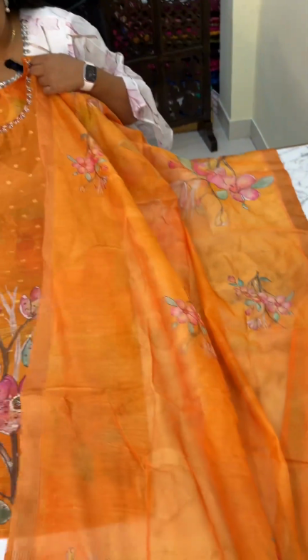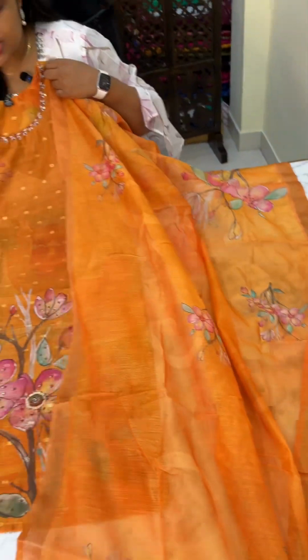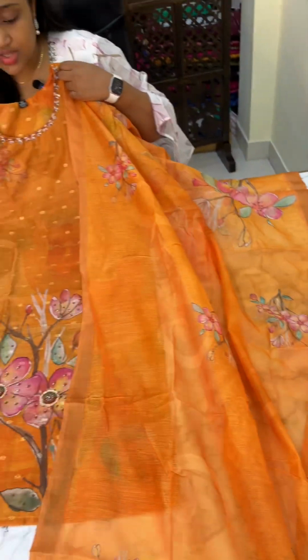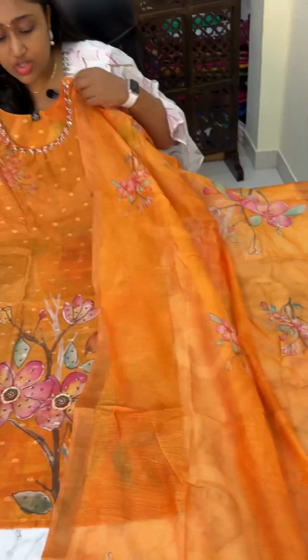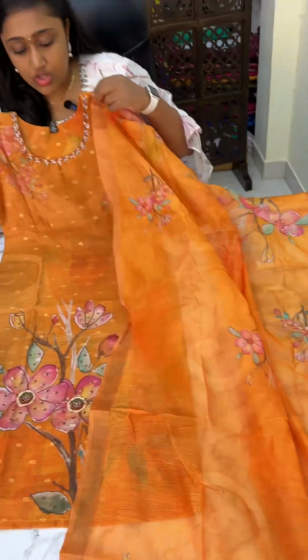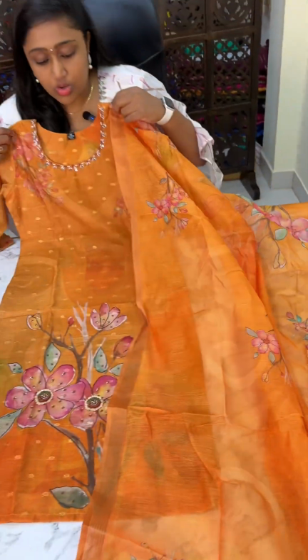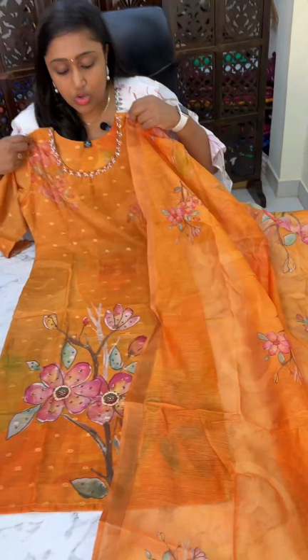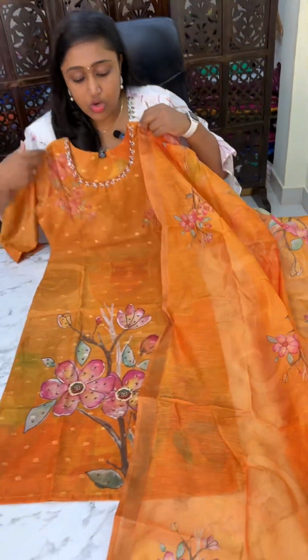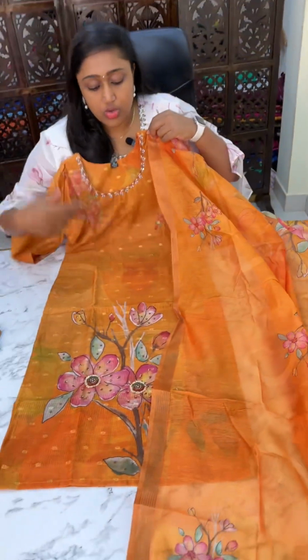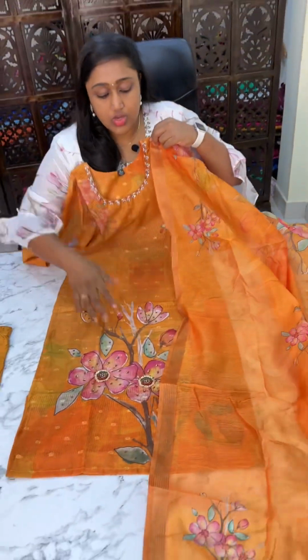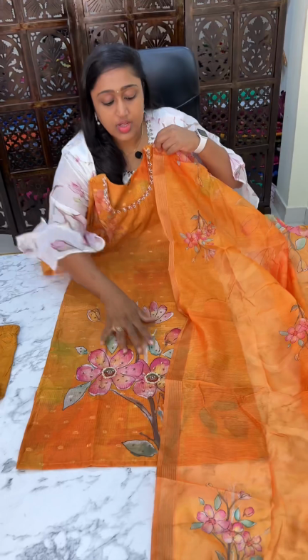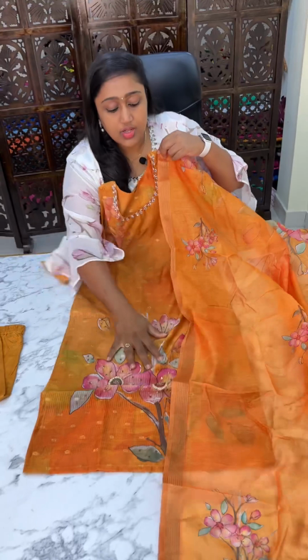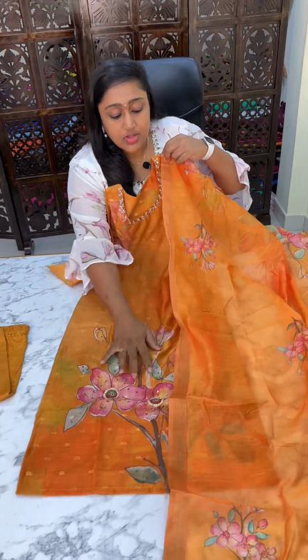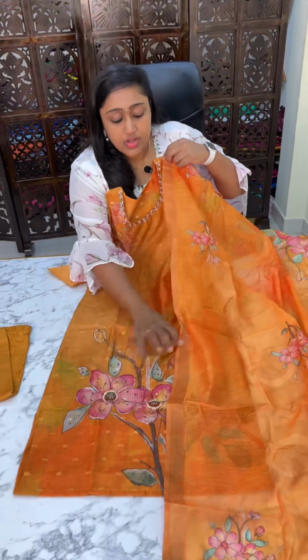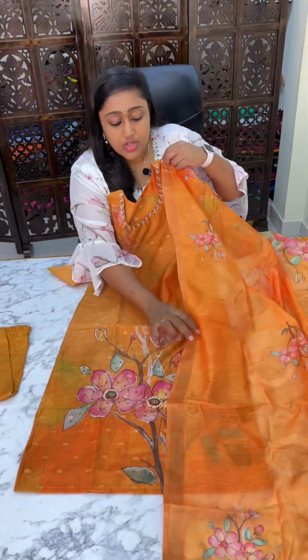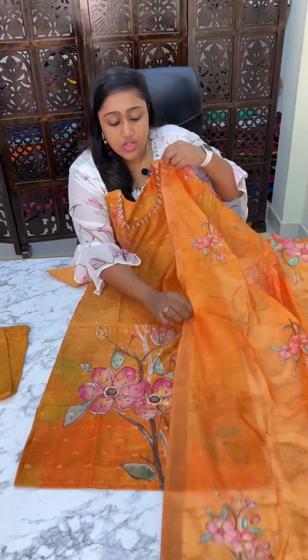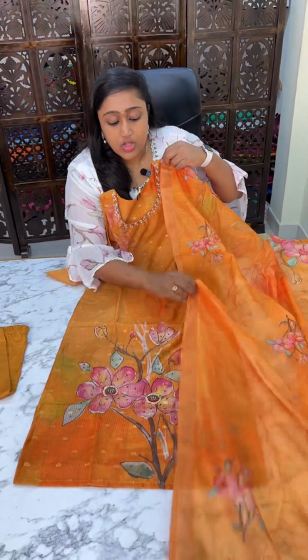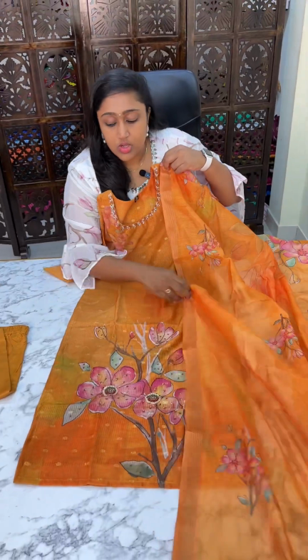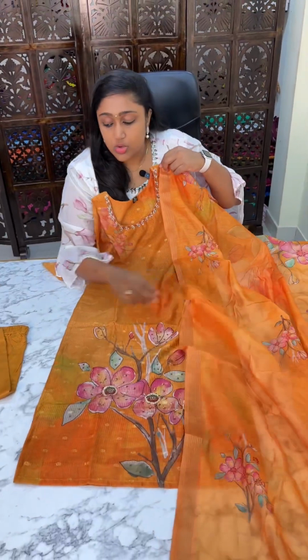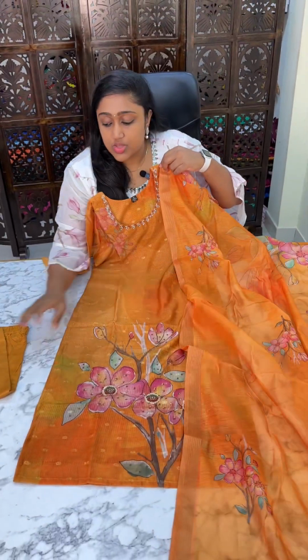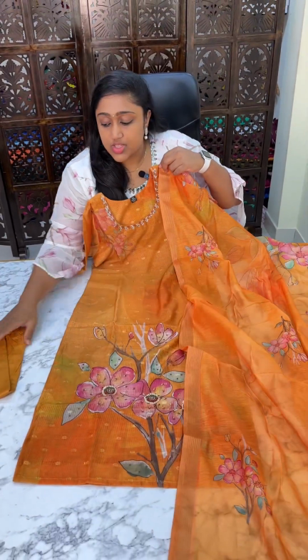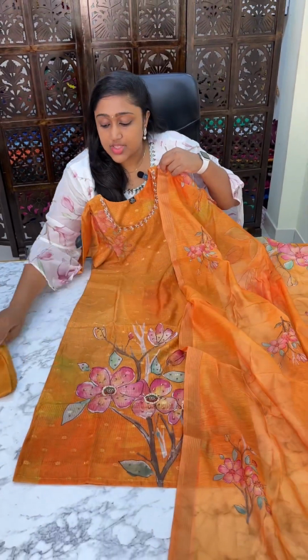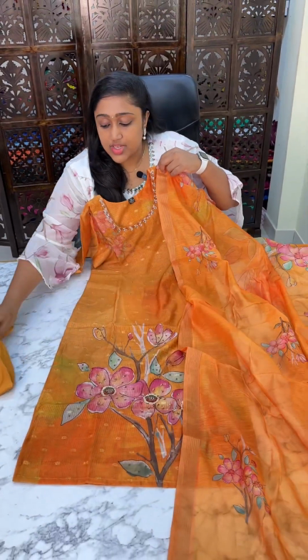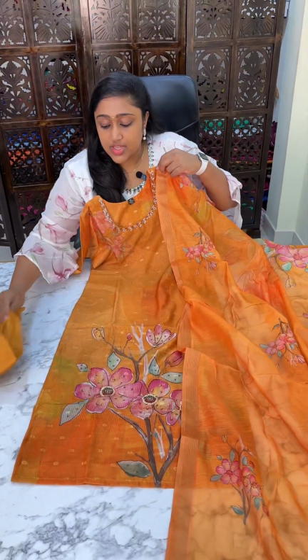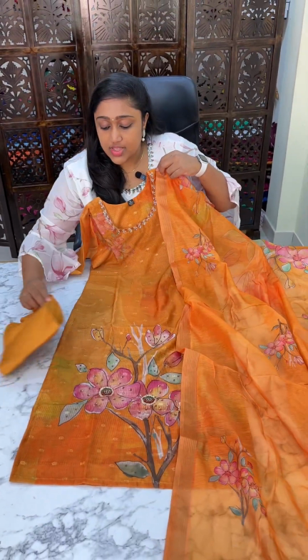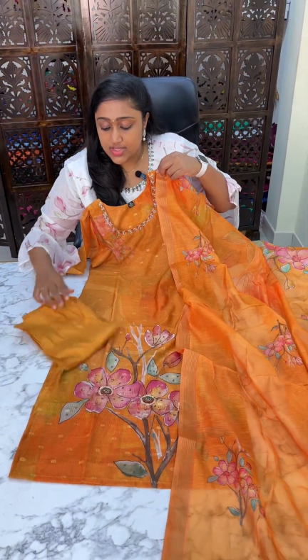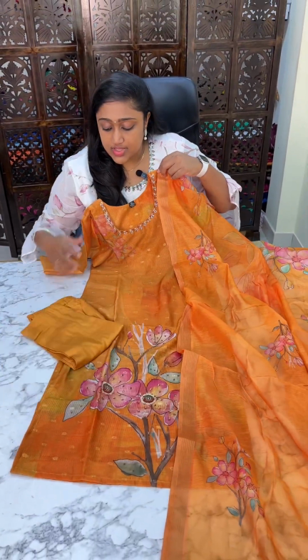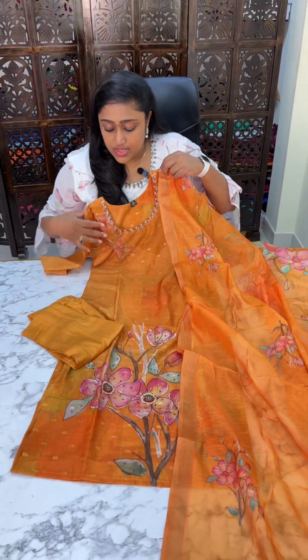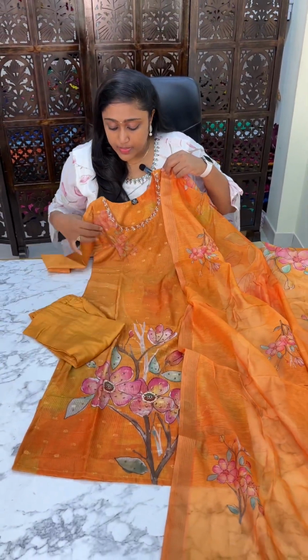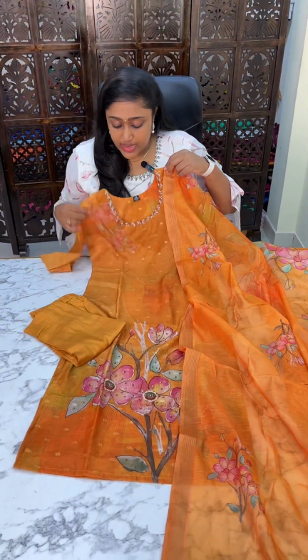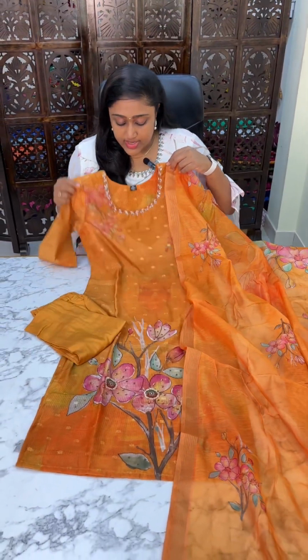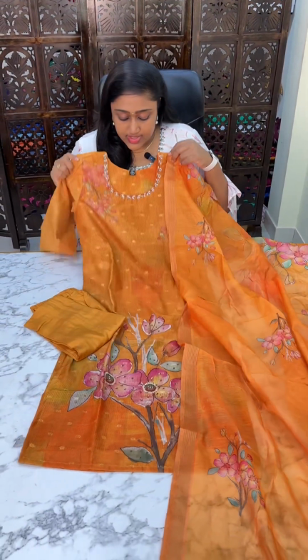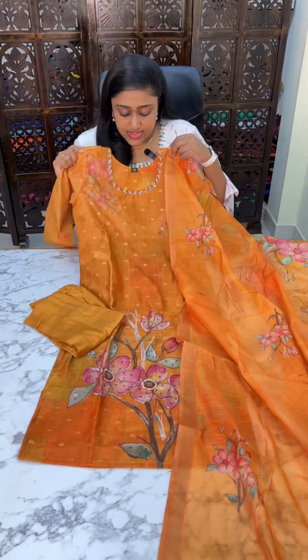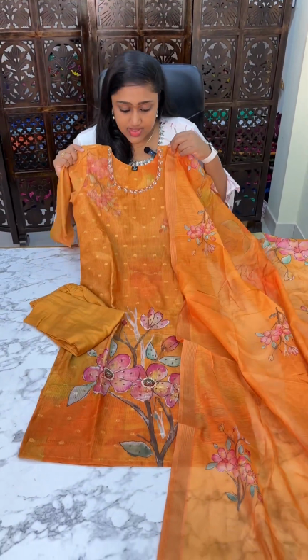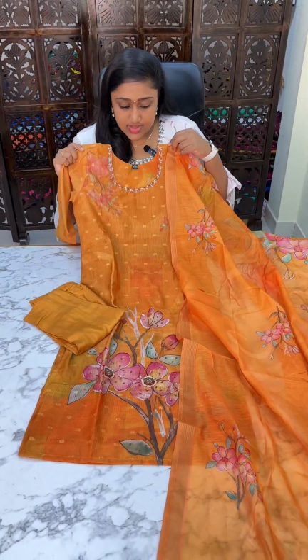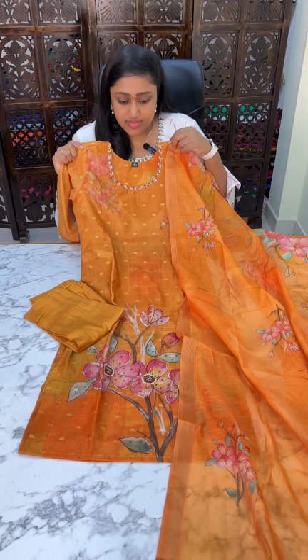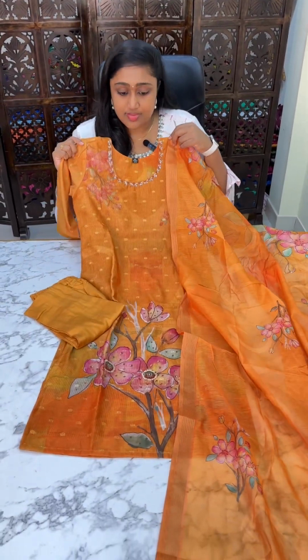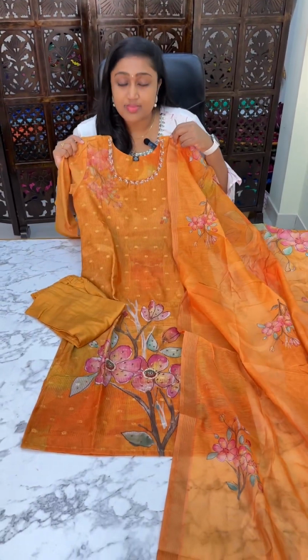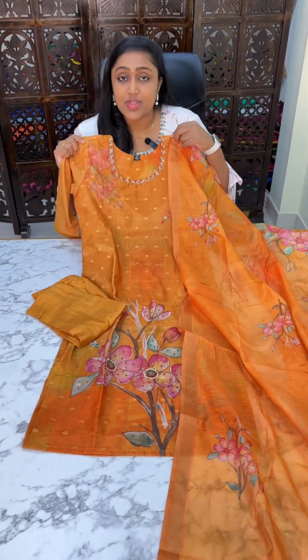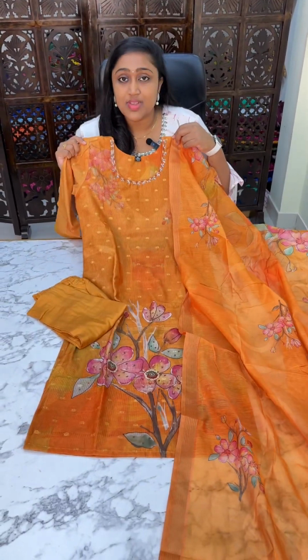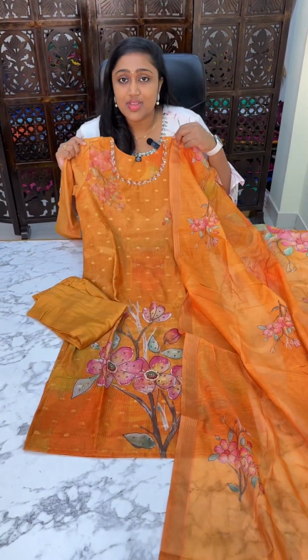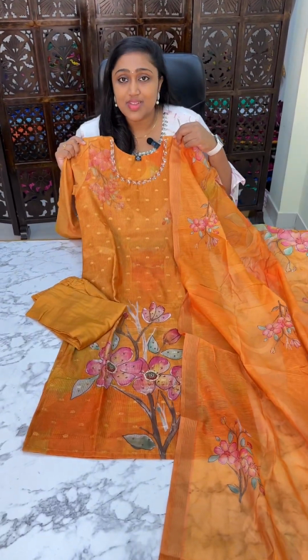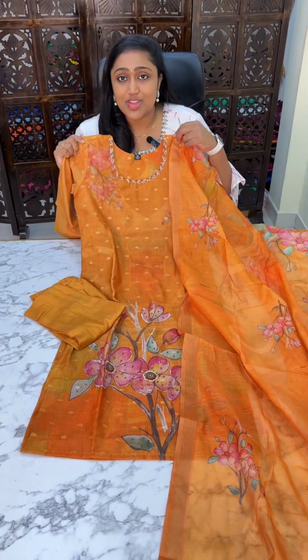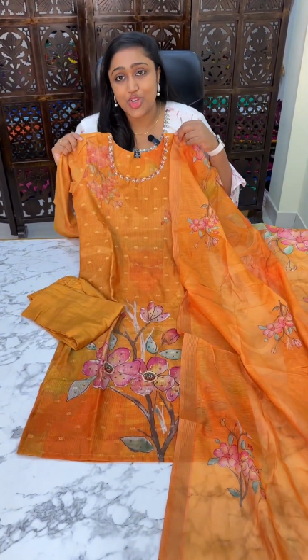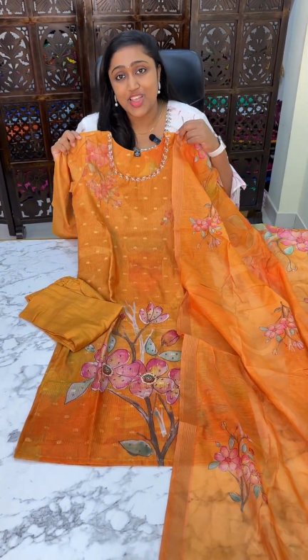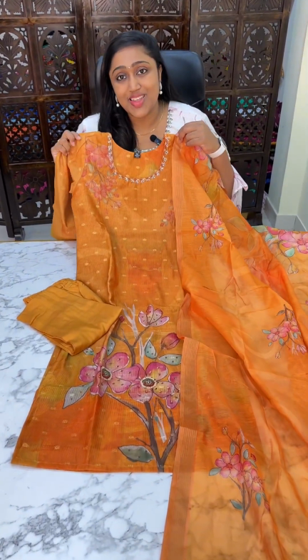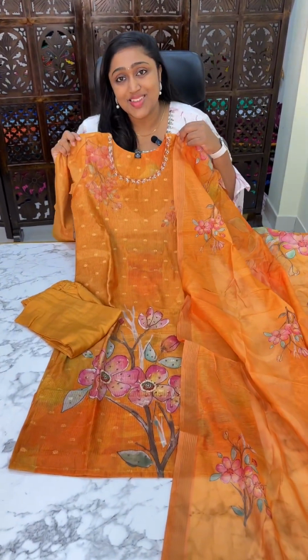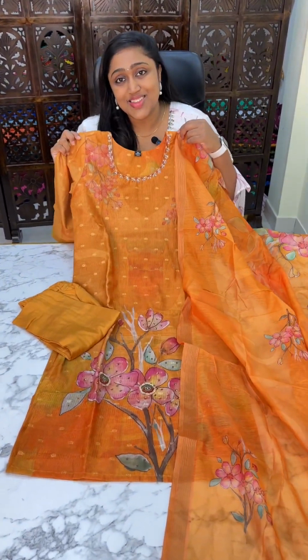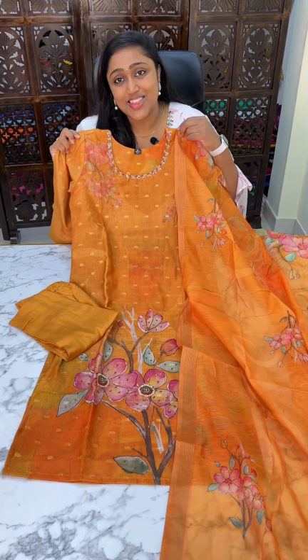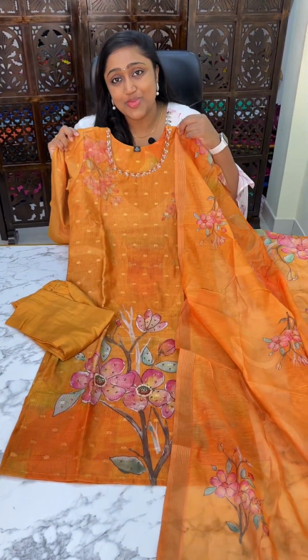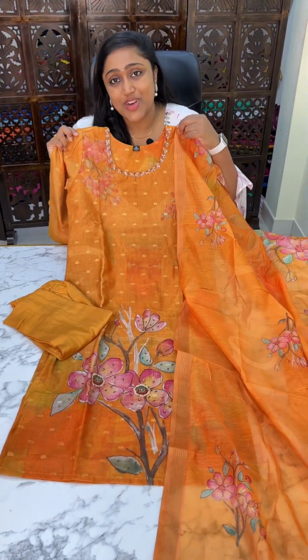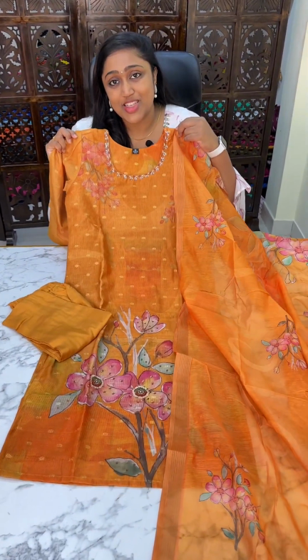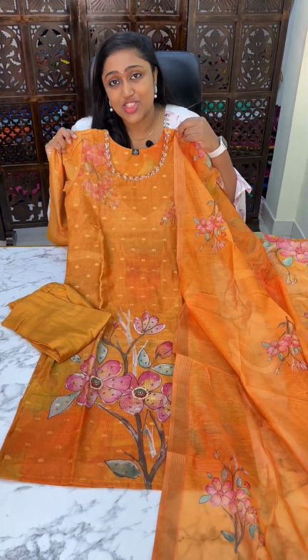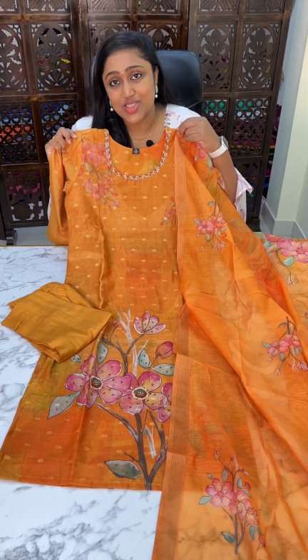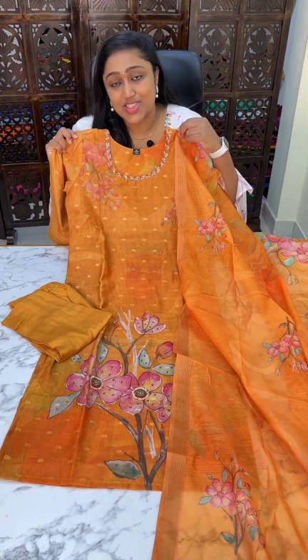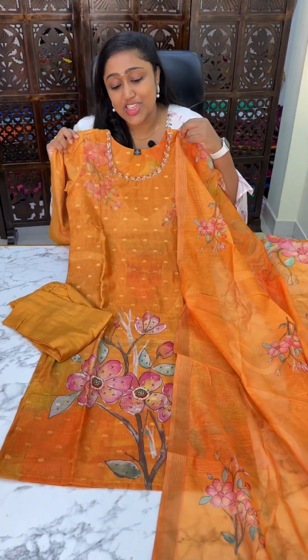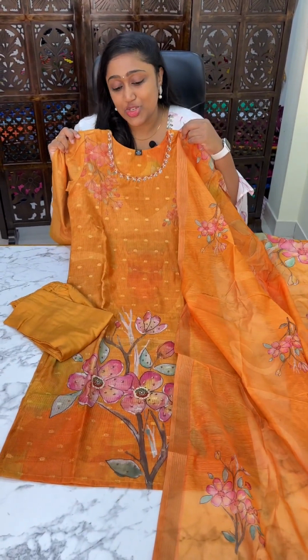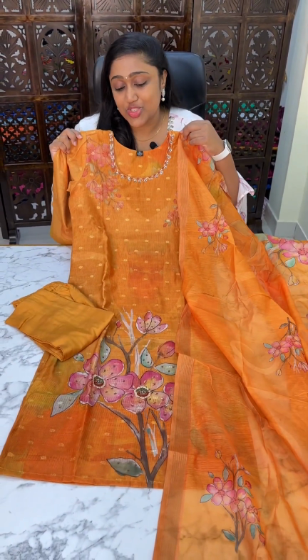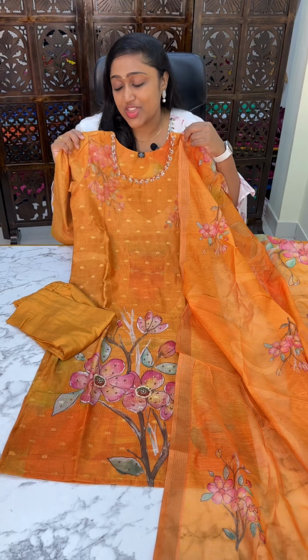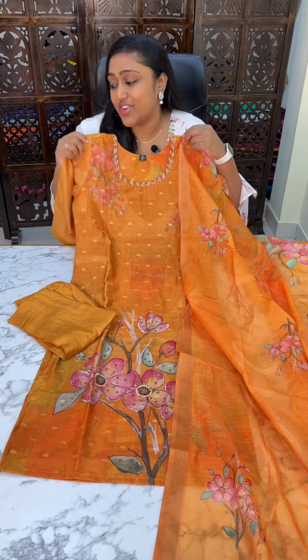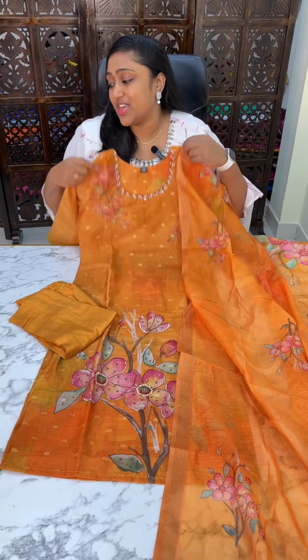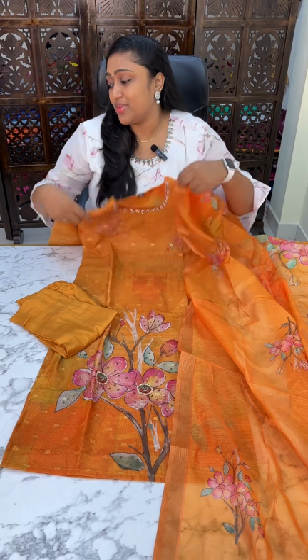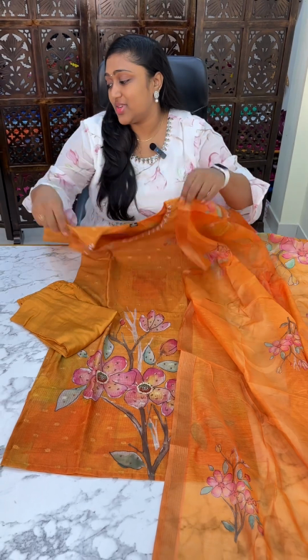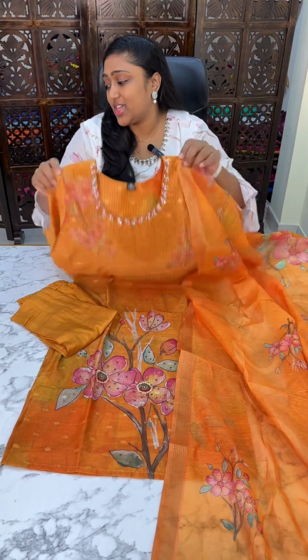This is the whole look — a kurti set with pants. The price is 2799.